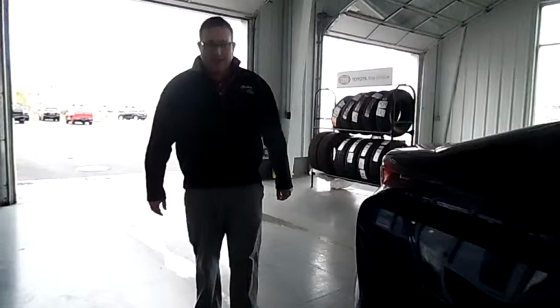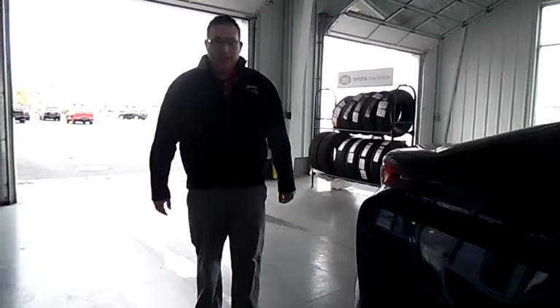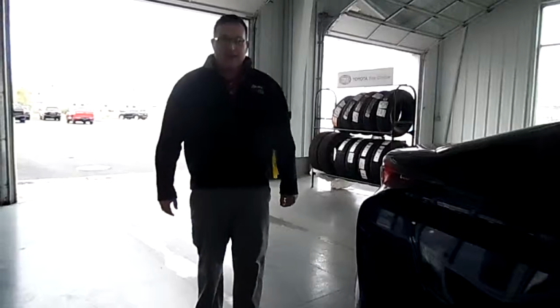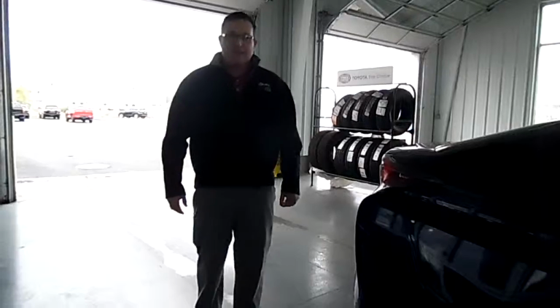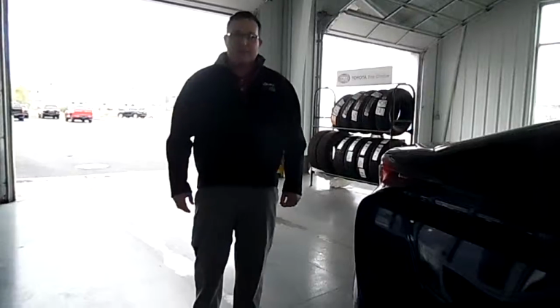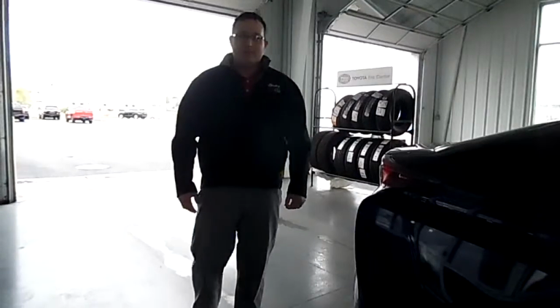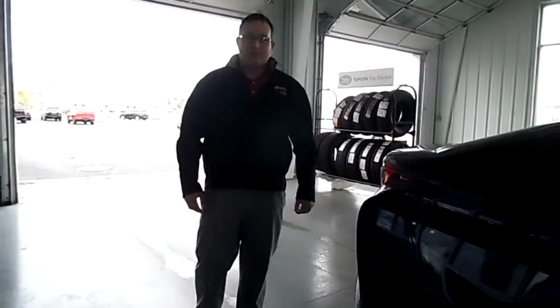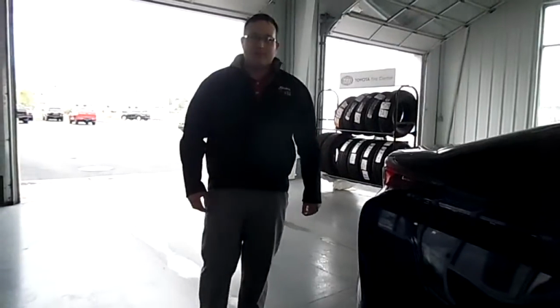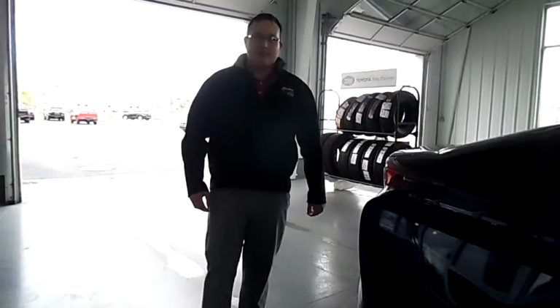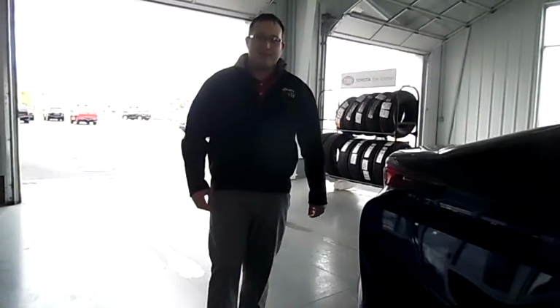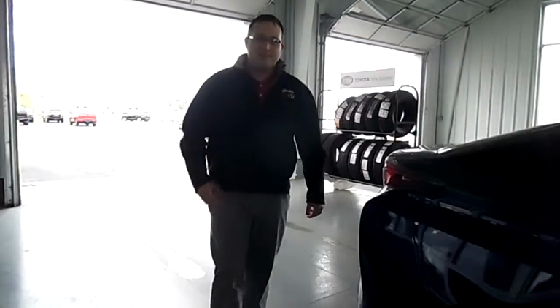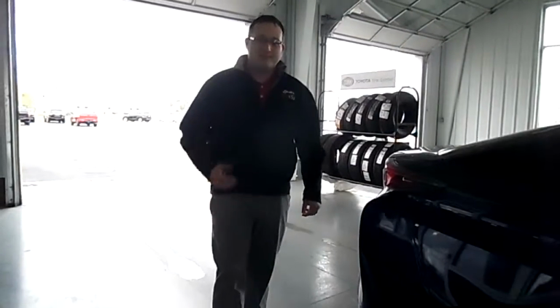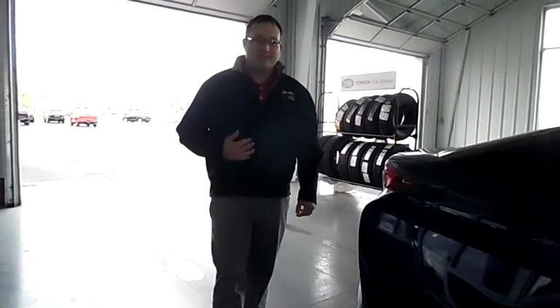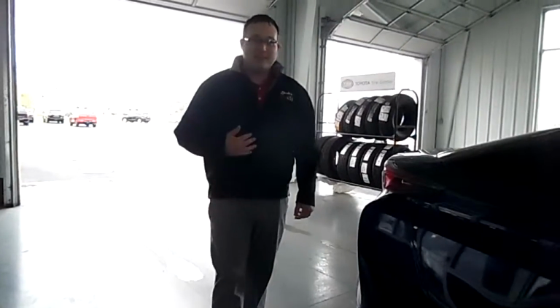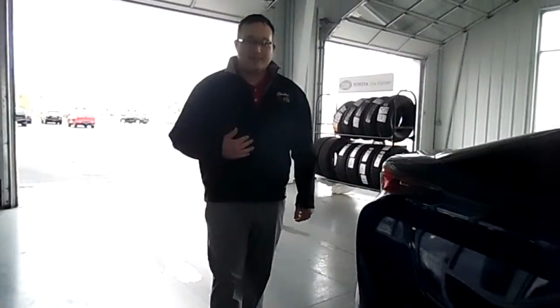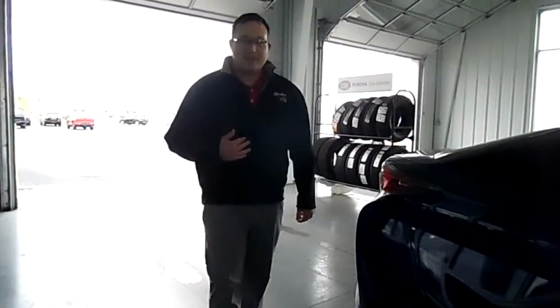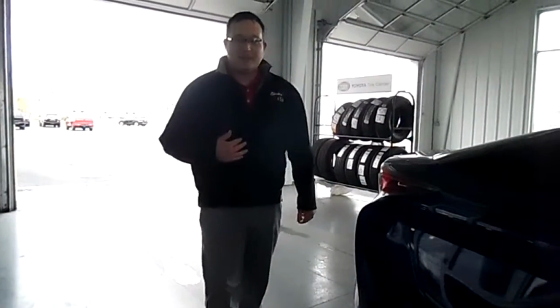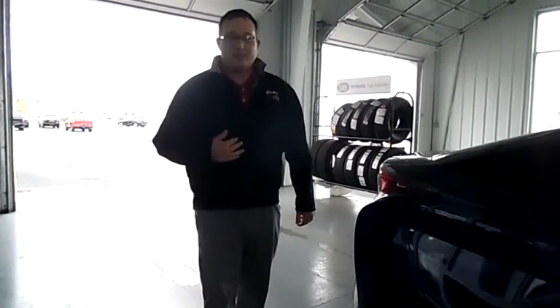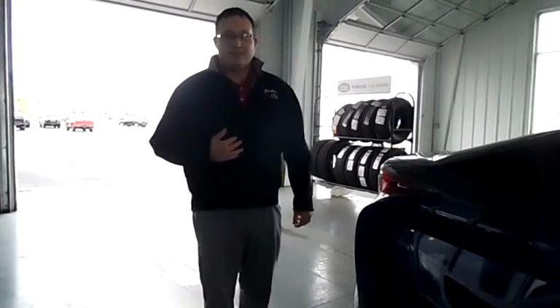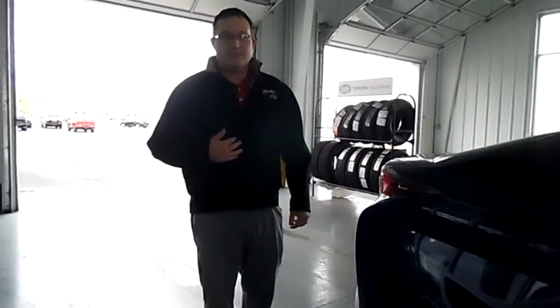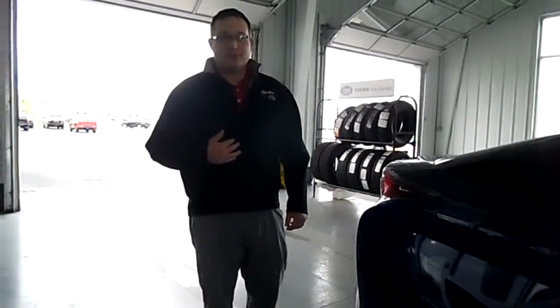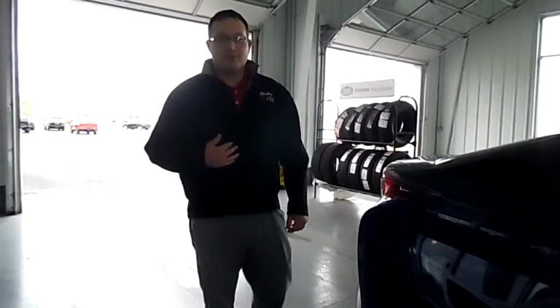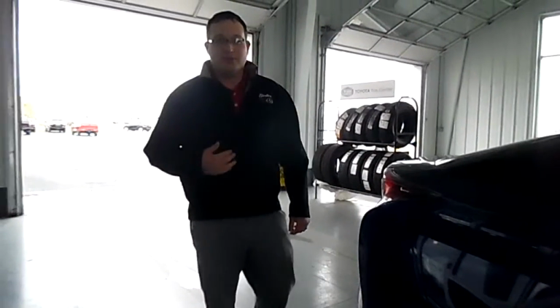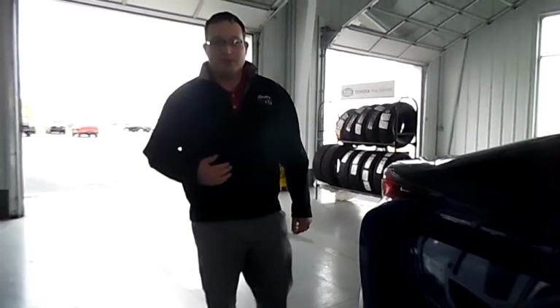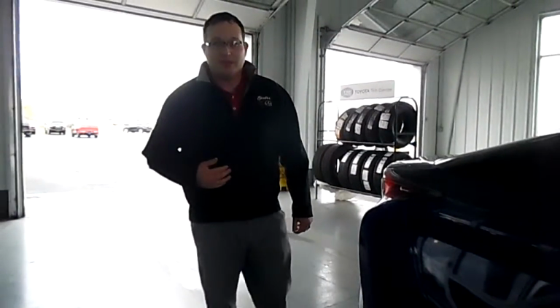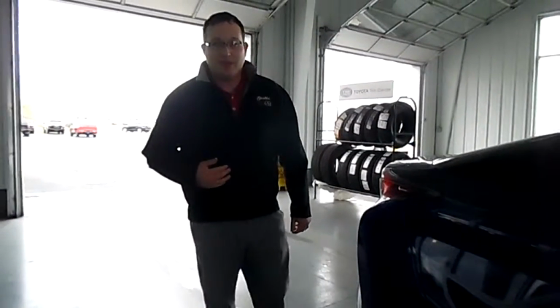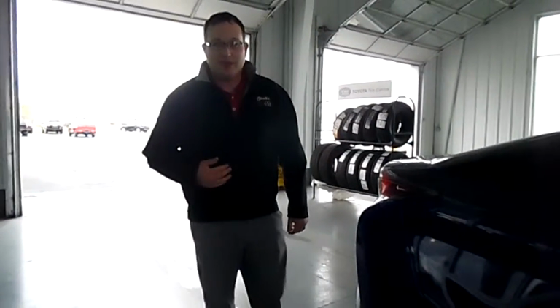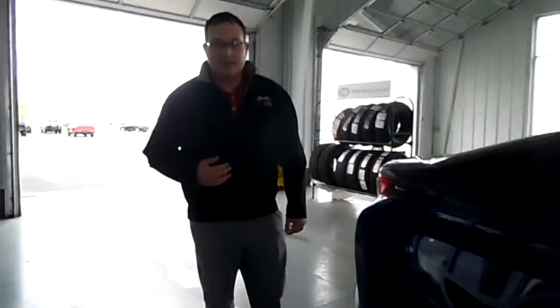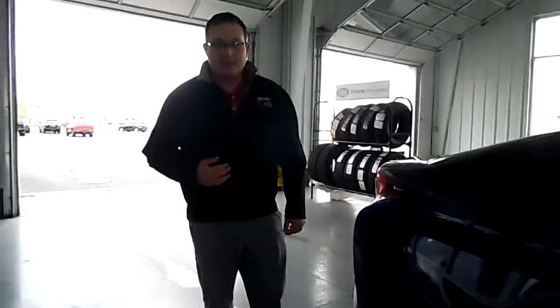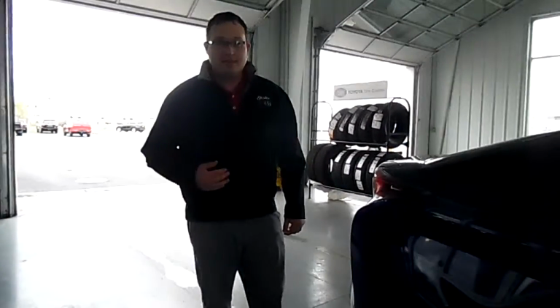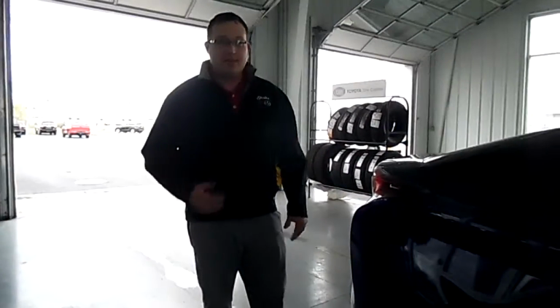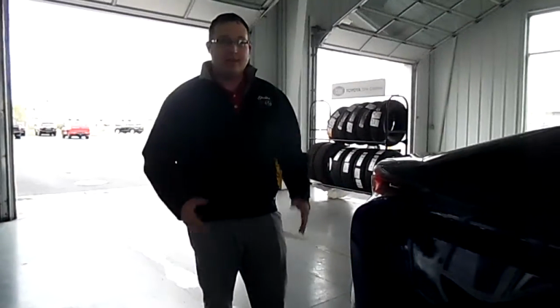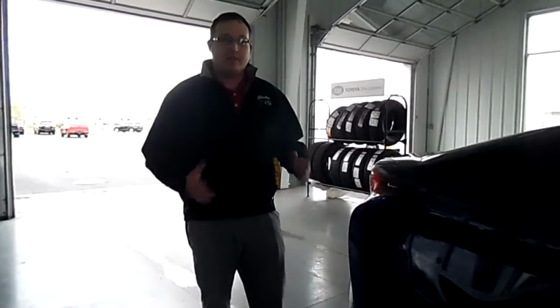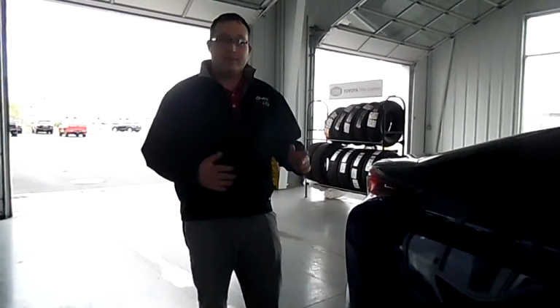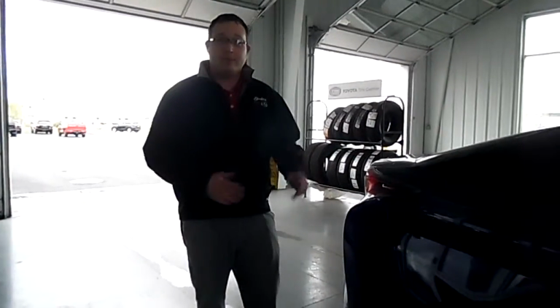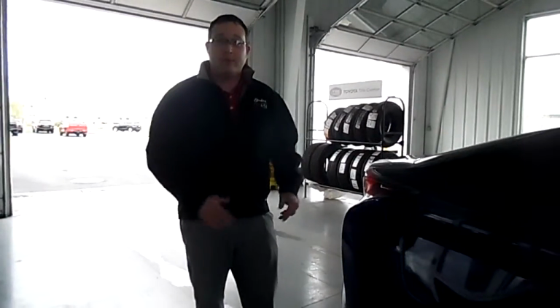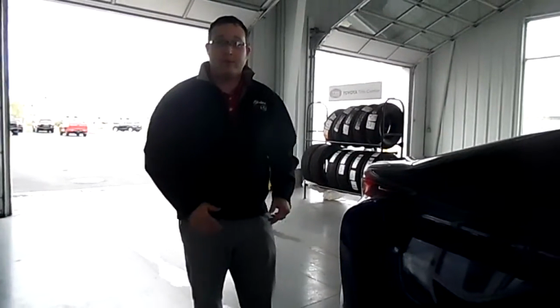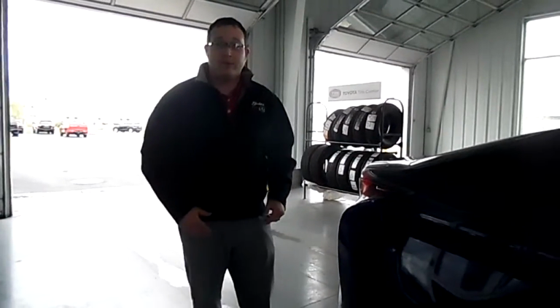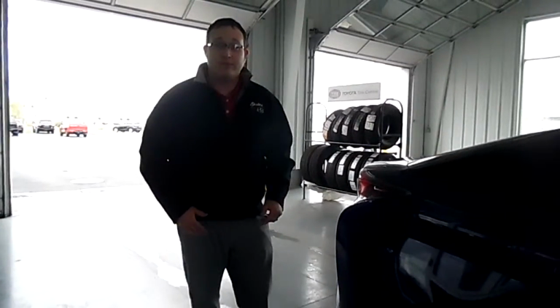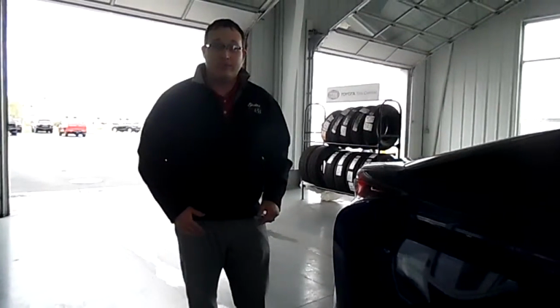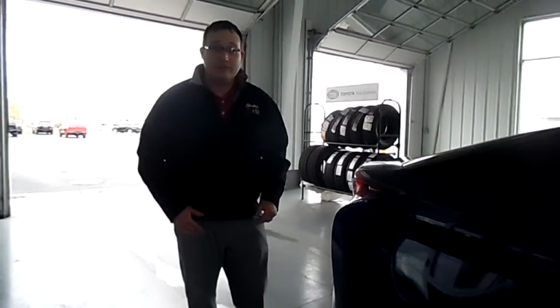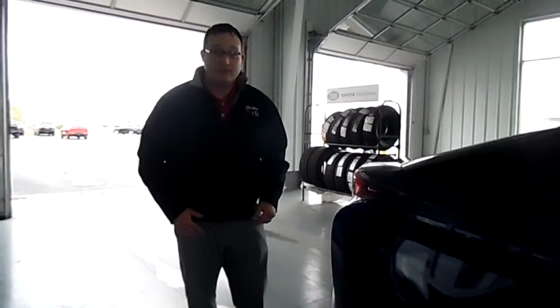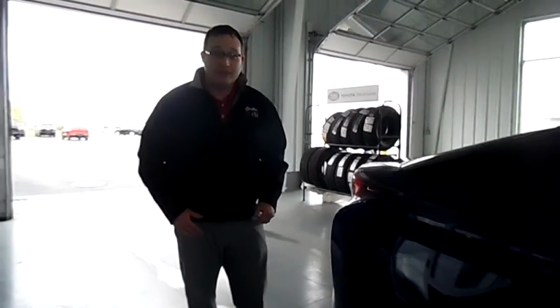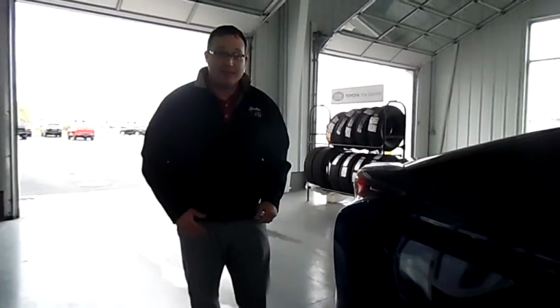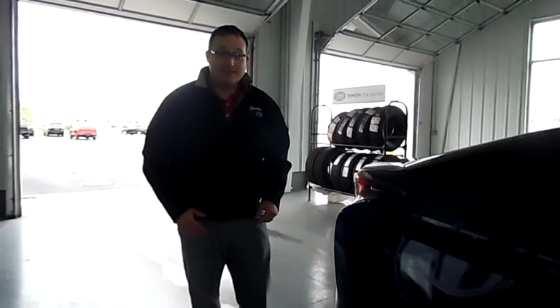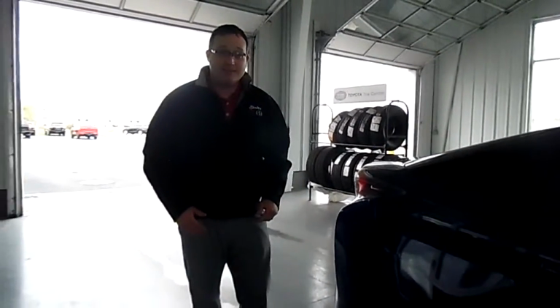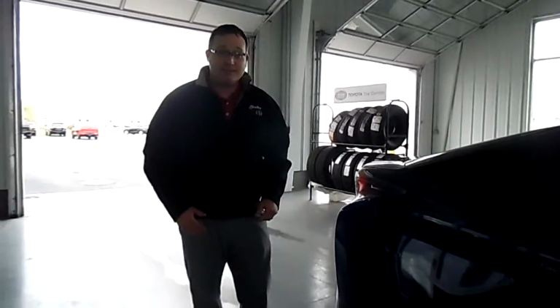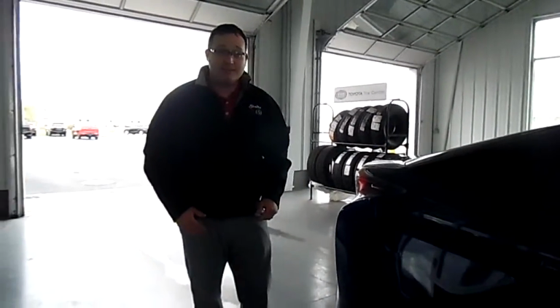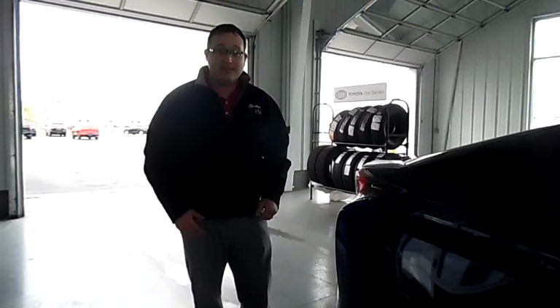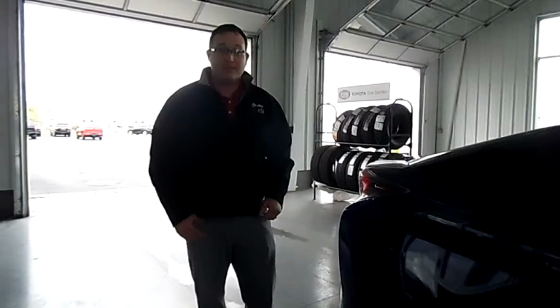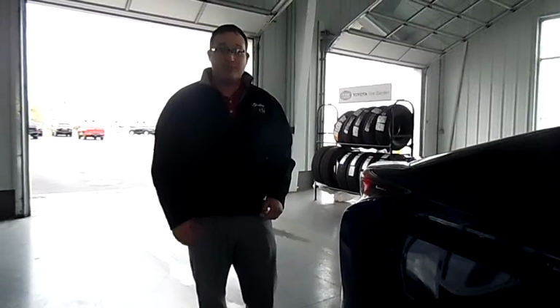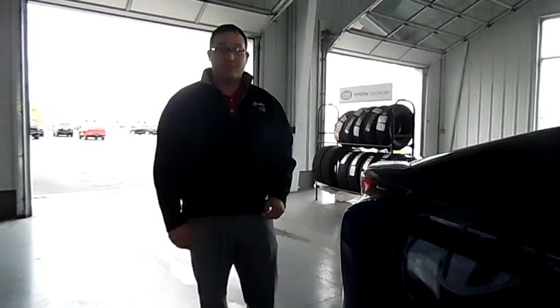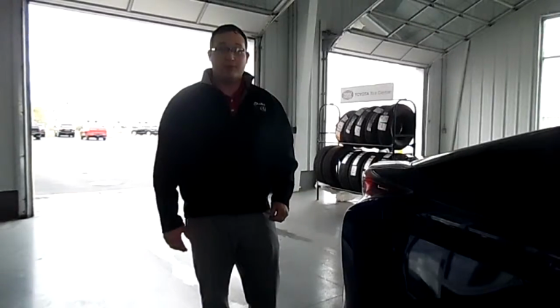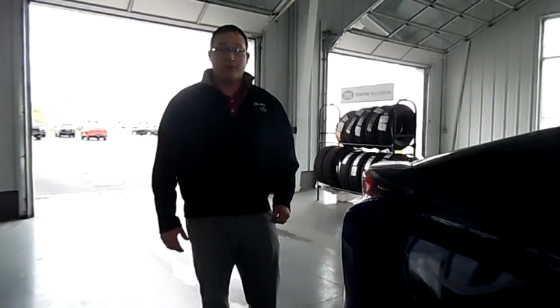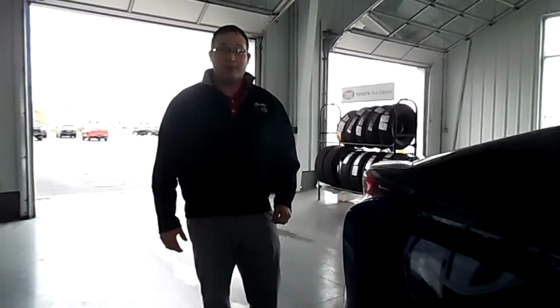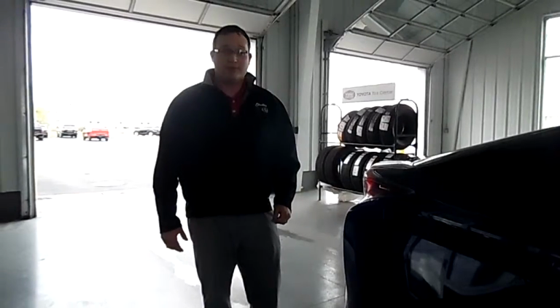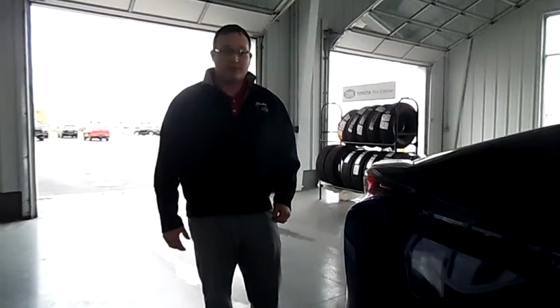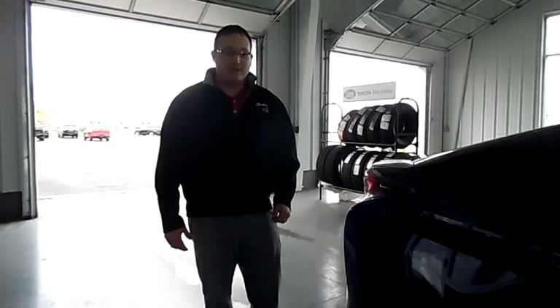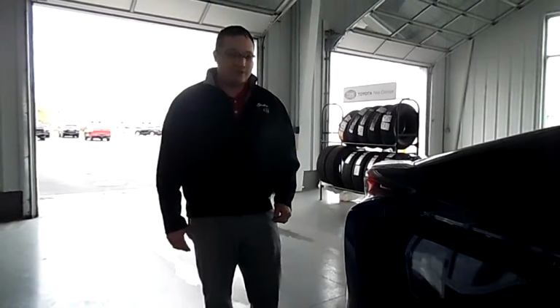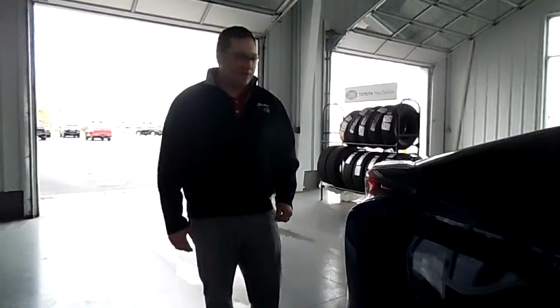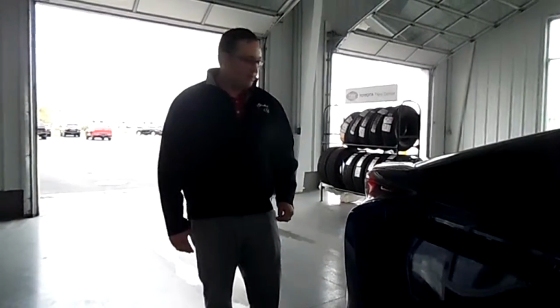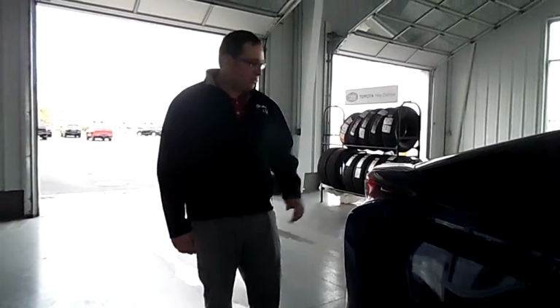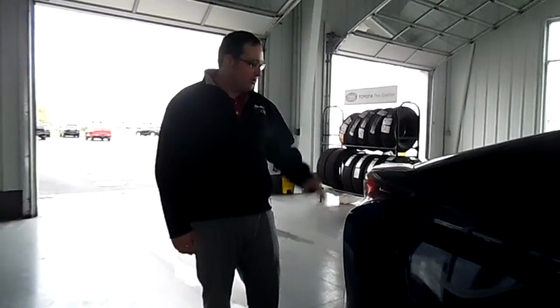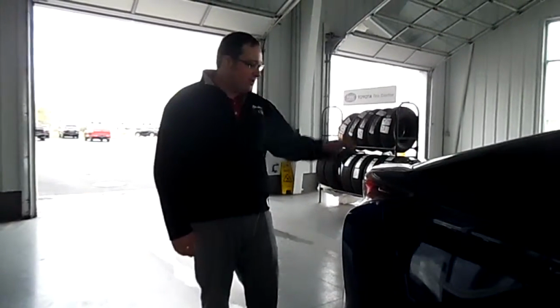Hi everybody, this is Seth Danver from Stoltz Toyota. Today I'm going to be going over the 2016 Prius 3 with you.